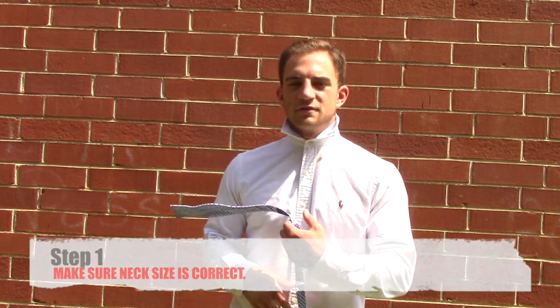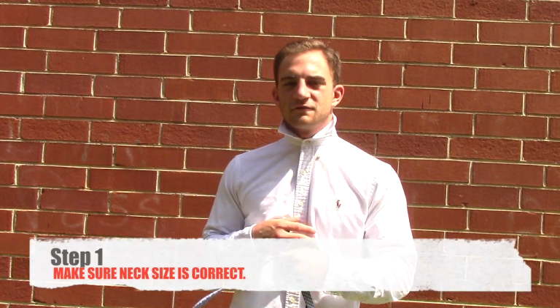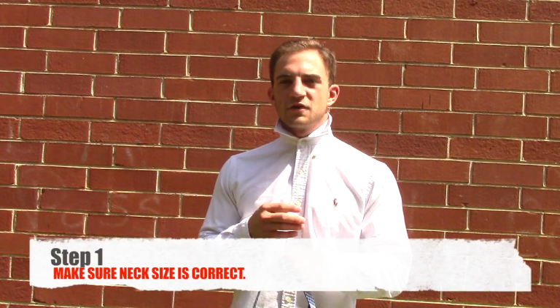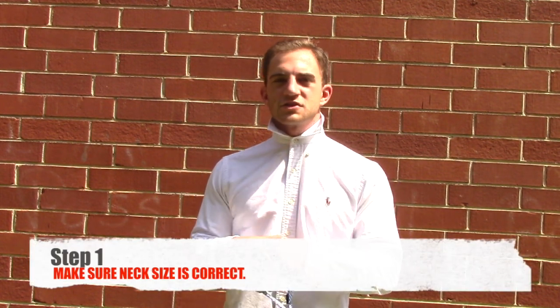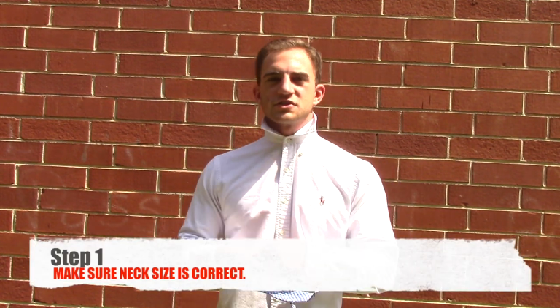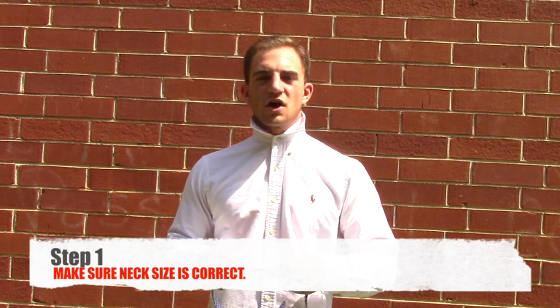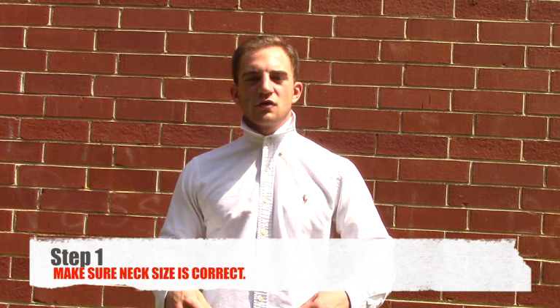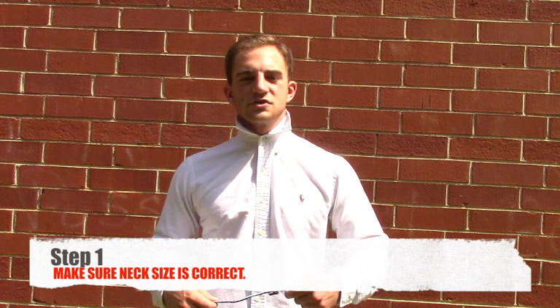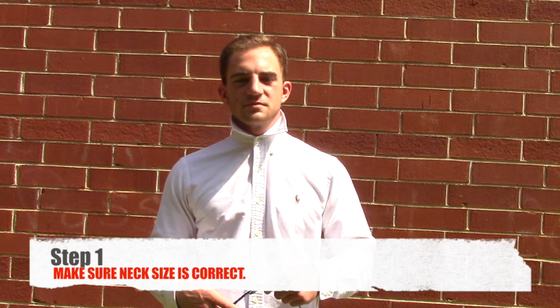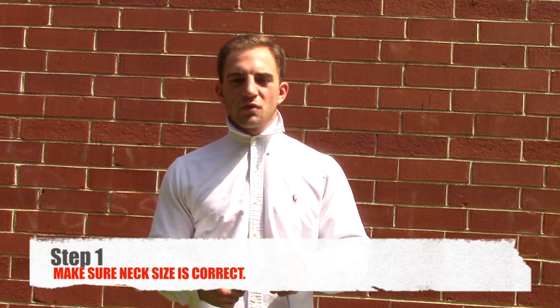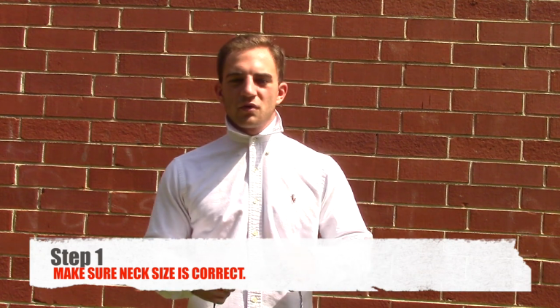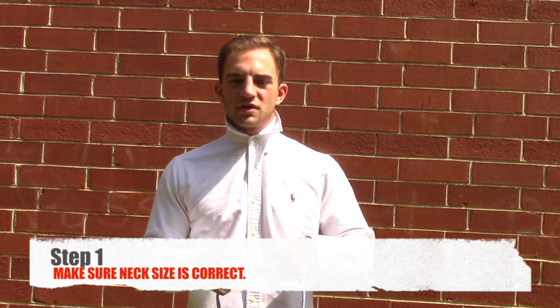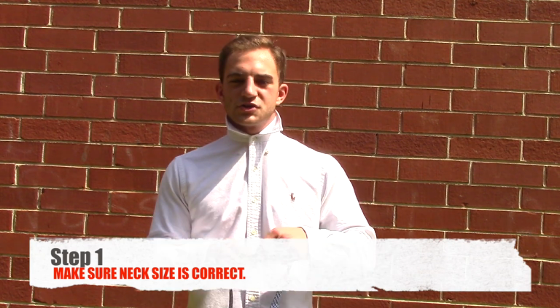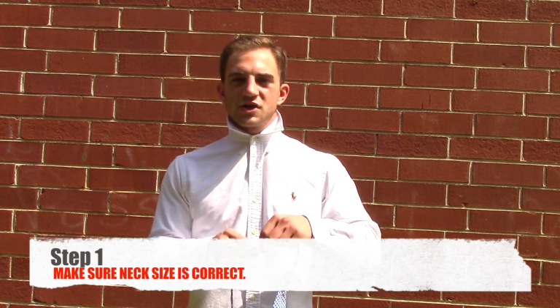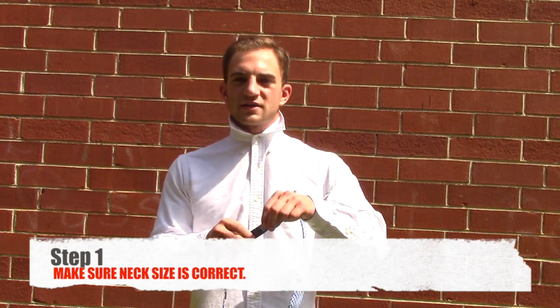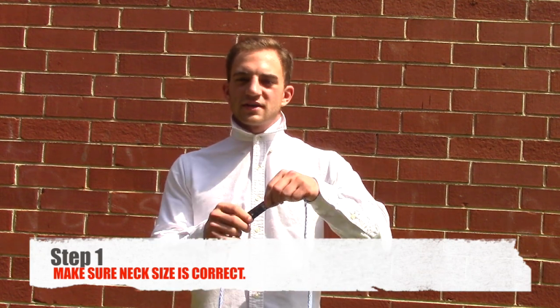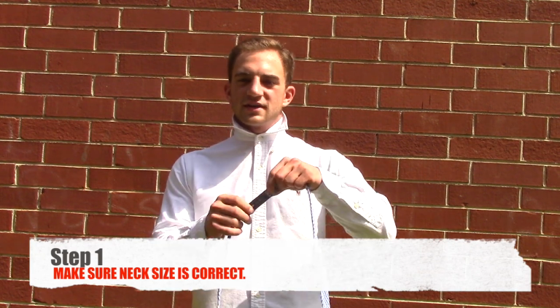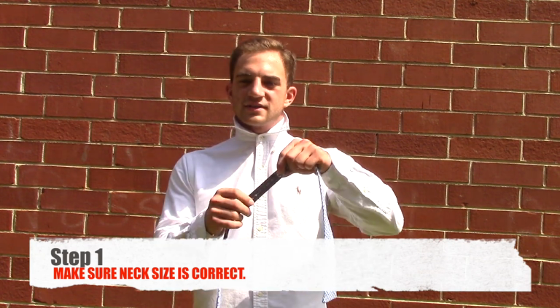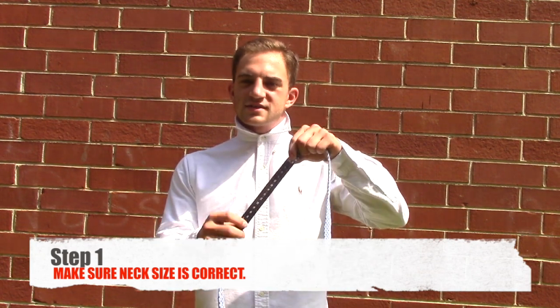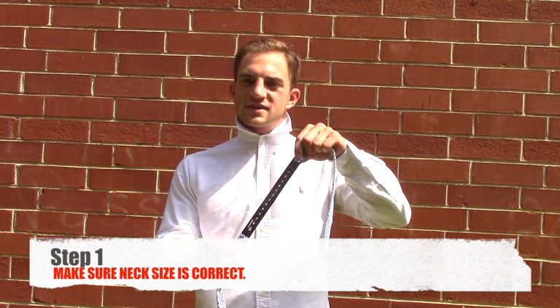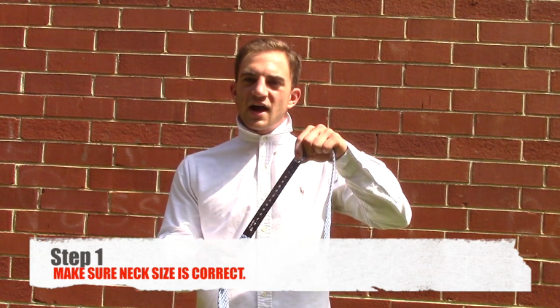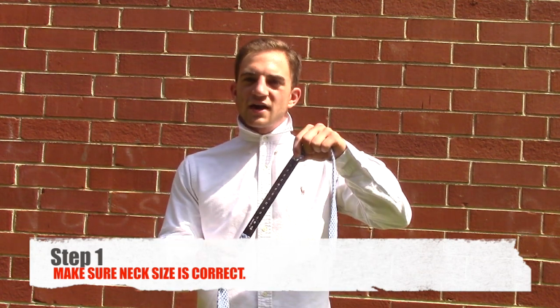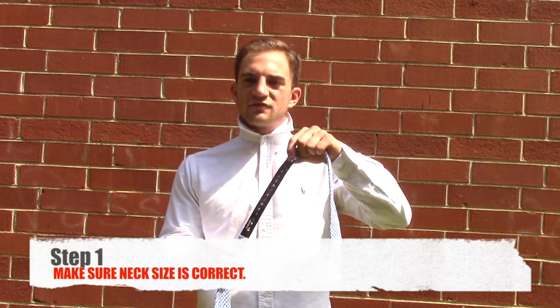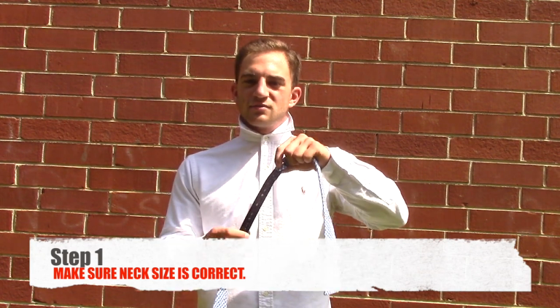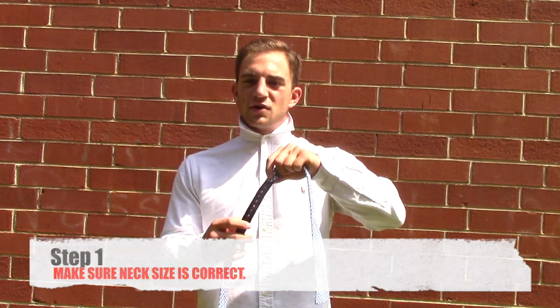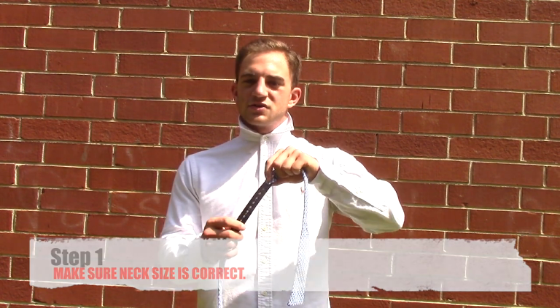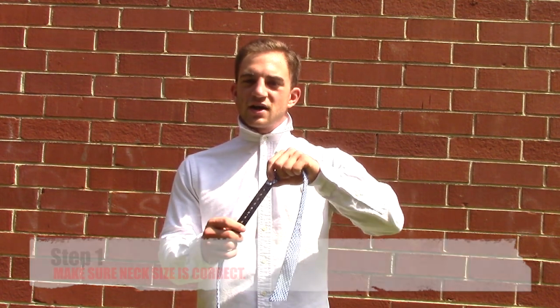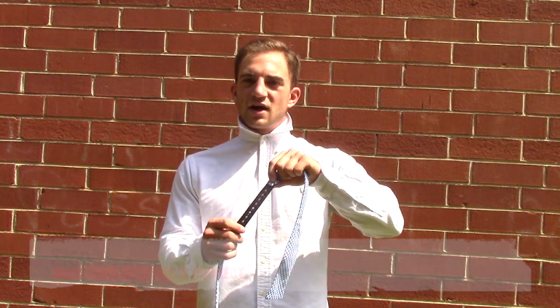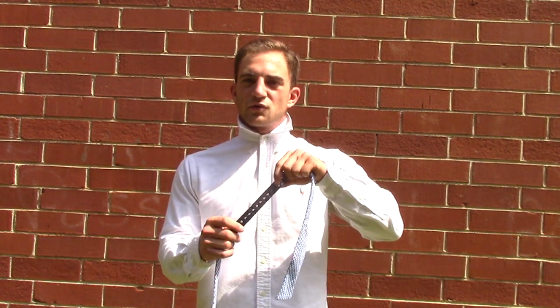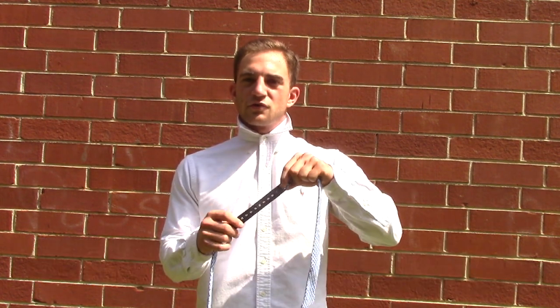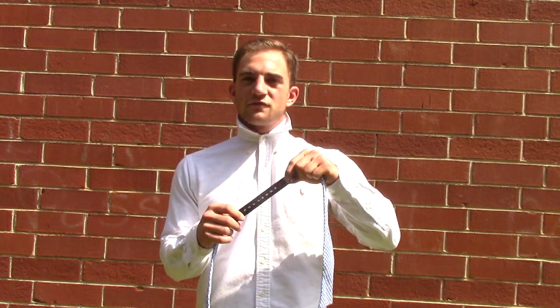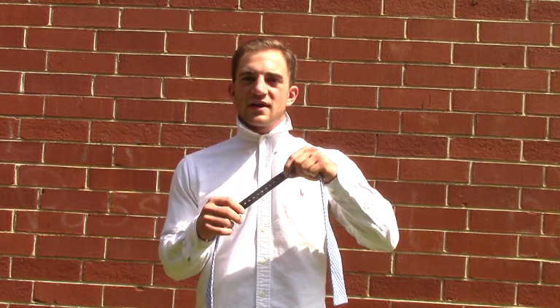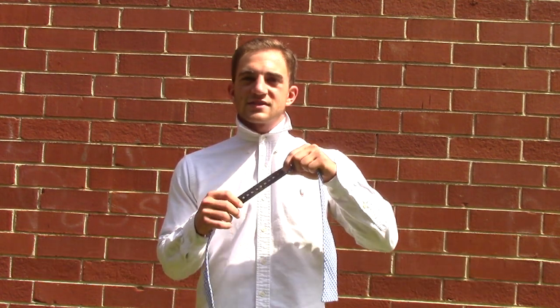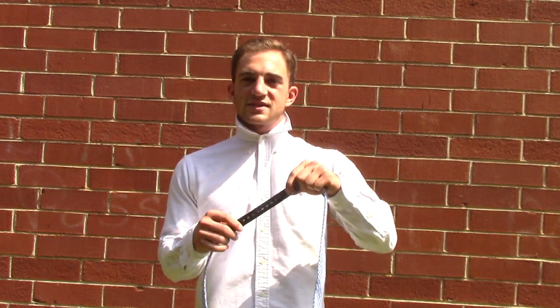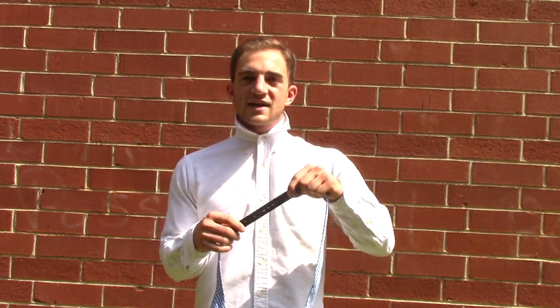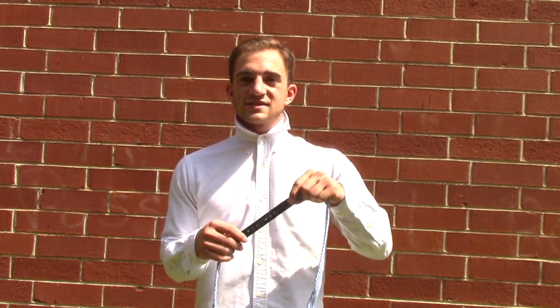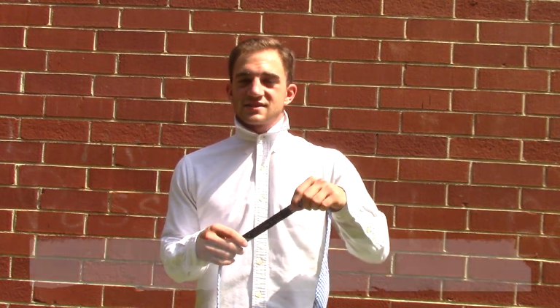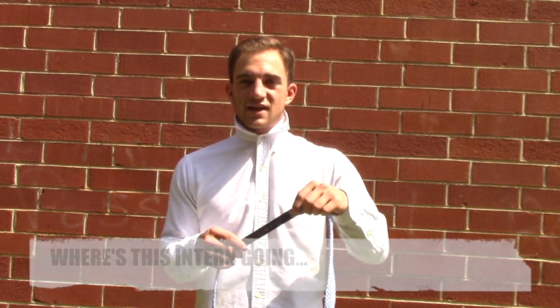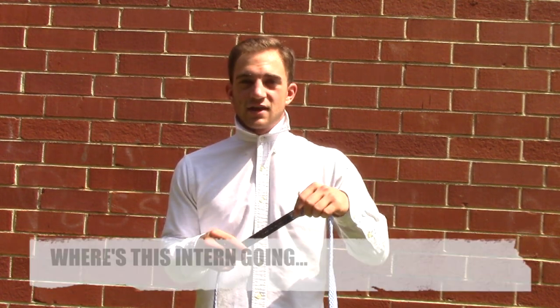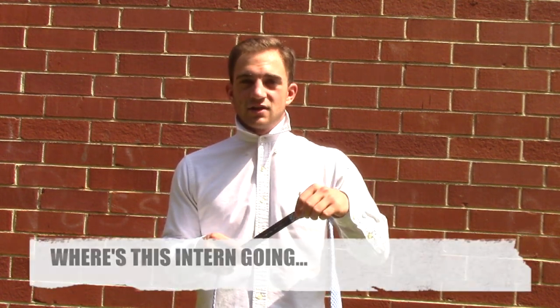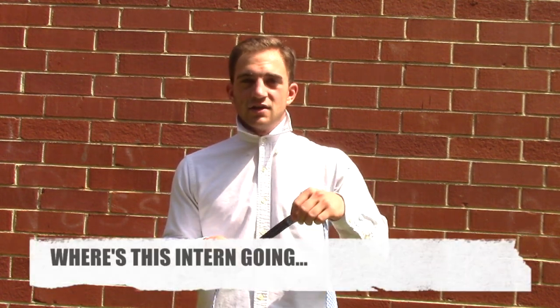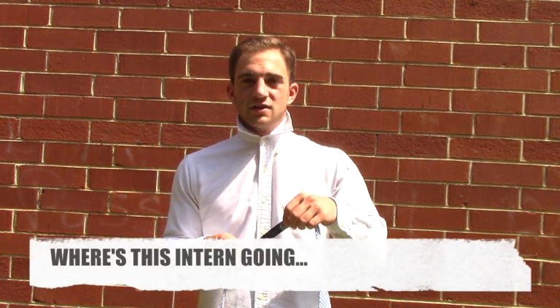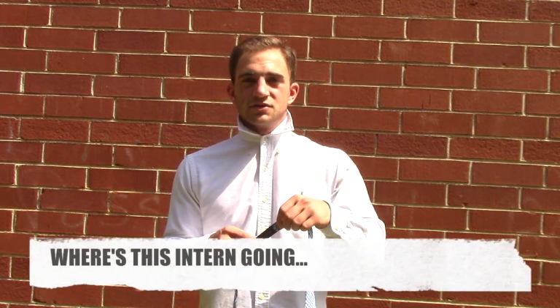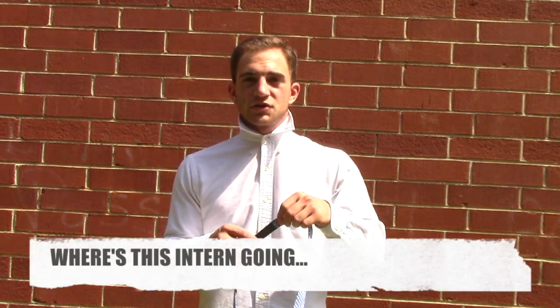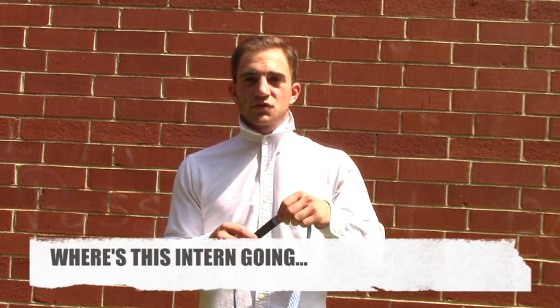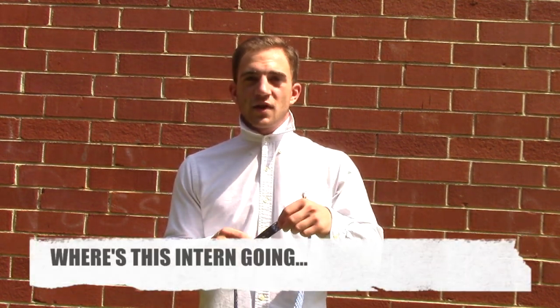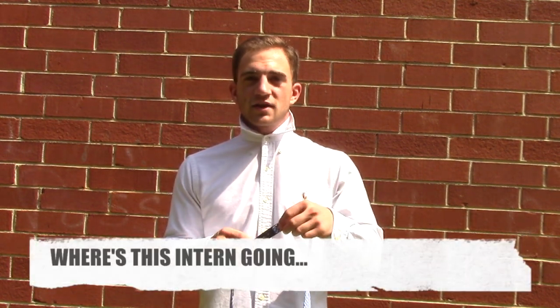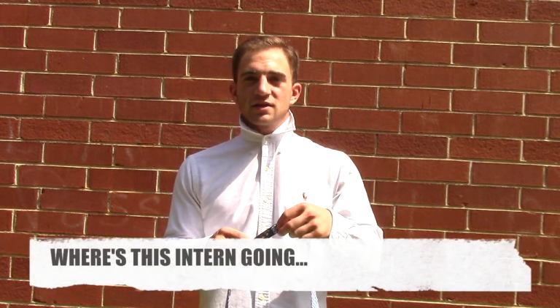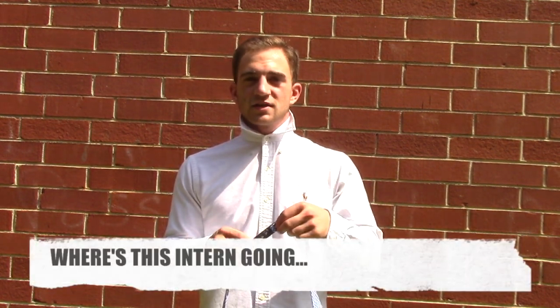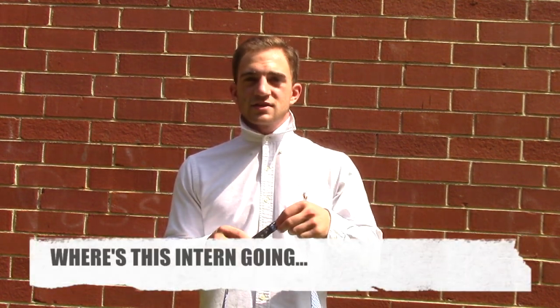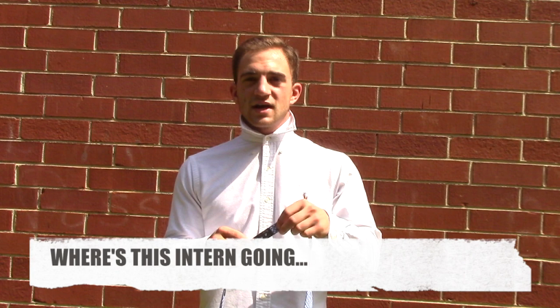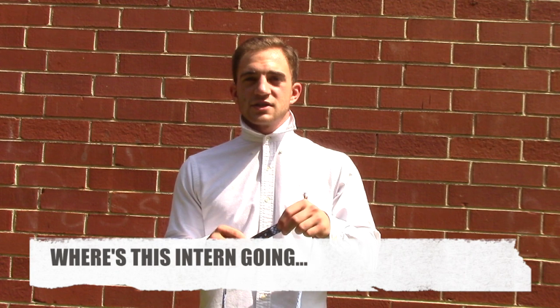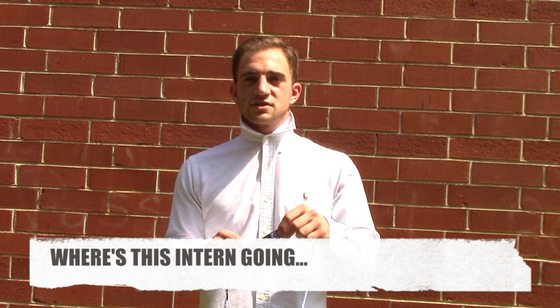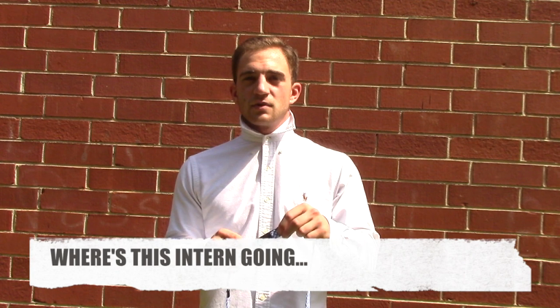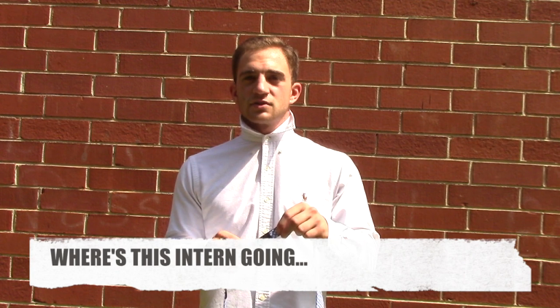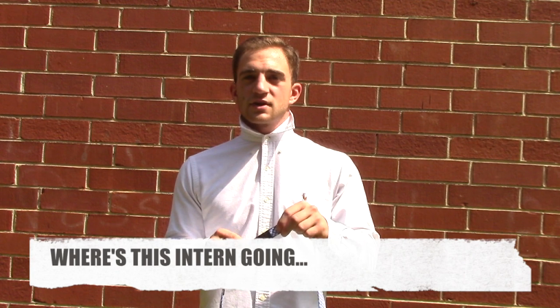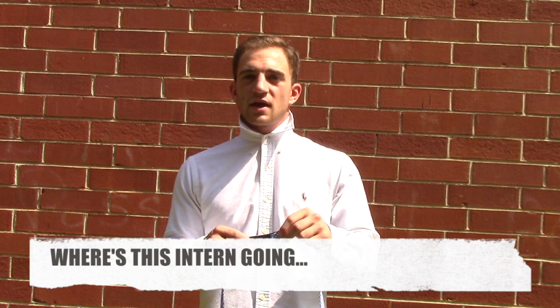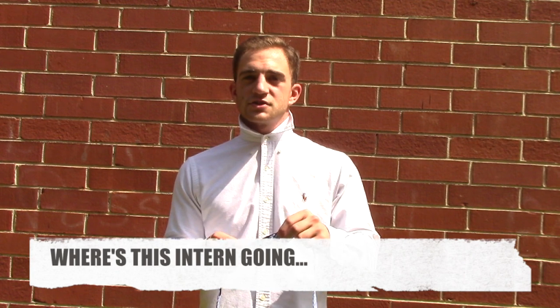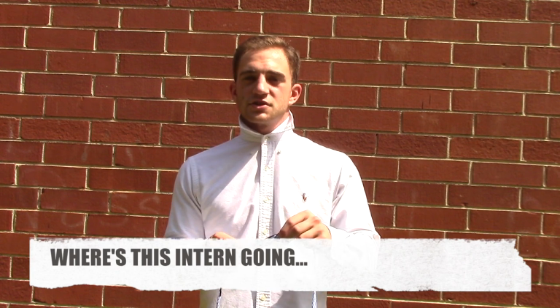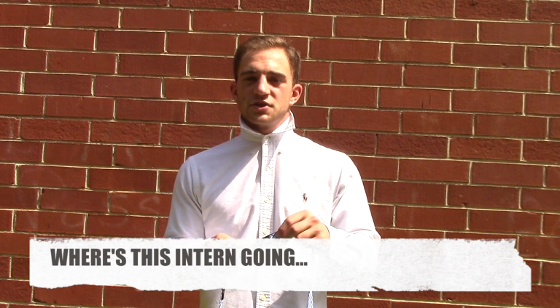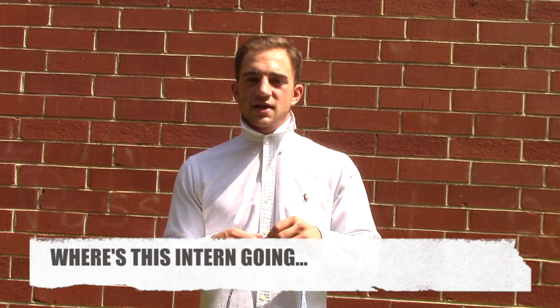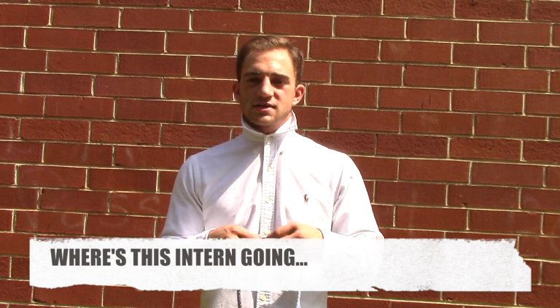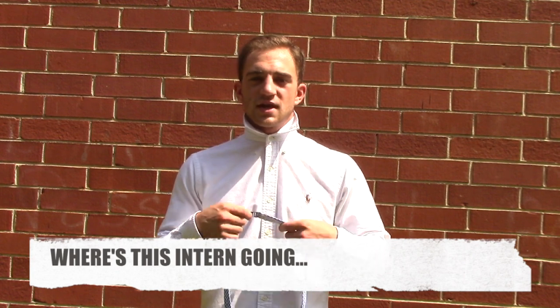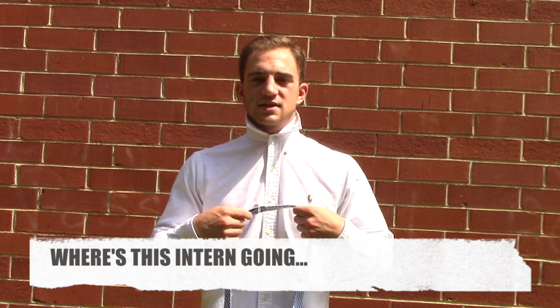First, it's always important to check the inside of the bow tie, where you'll find a sizing scale to correctly size the bow tie to your neck size.